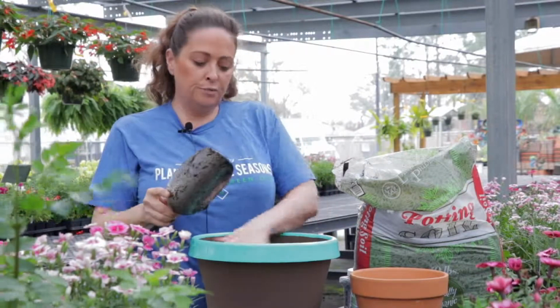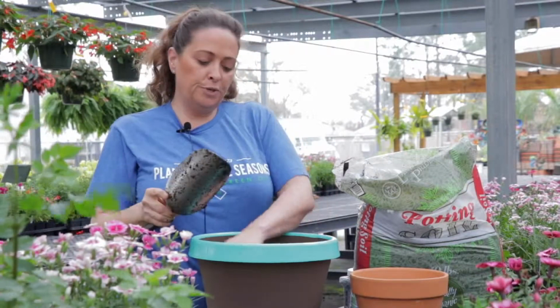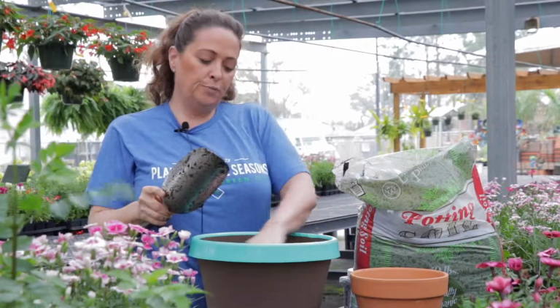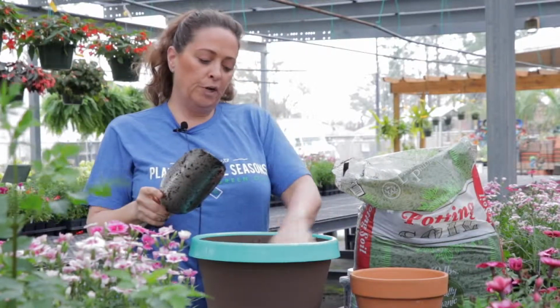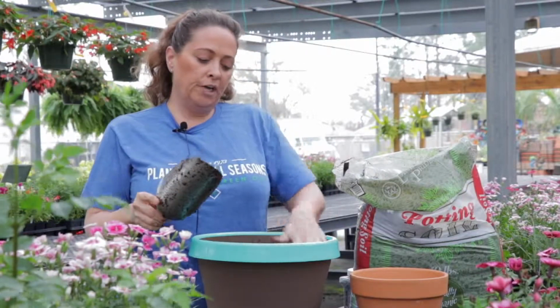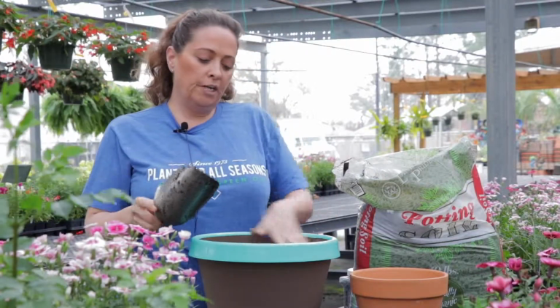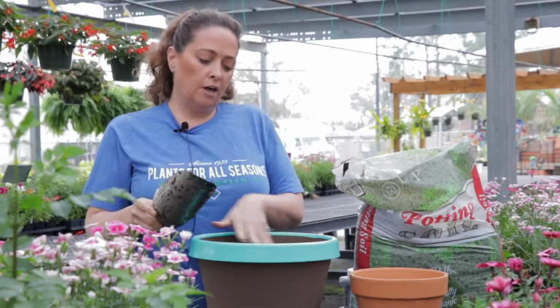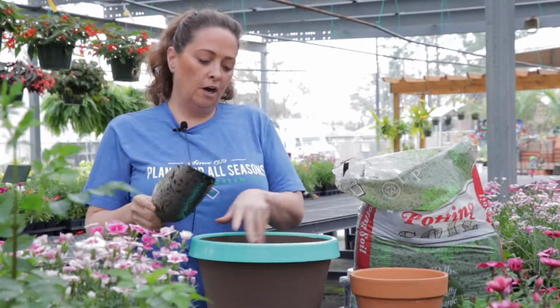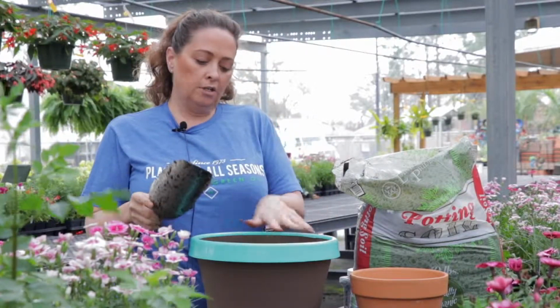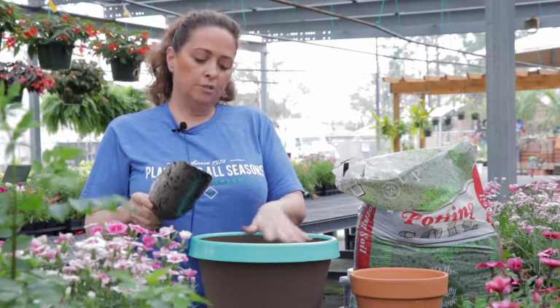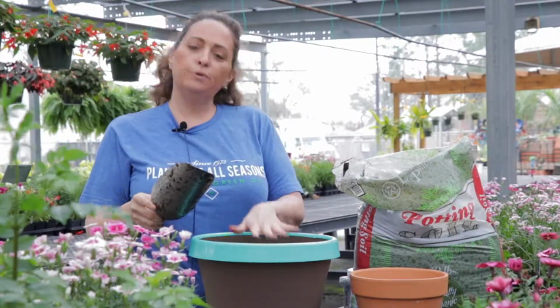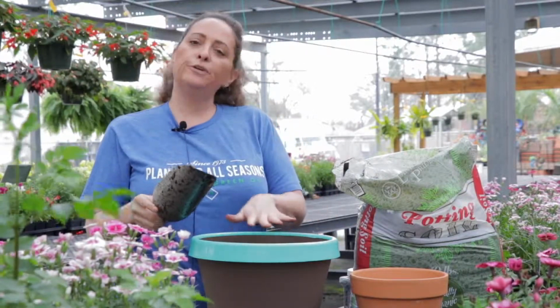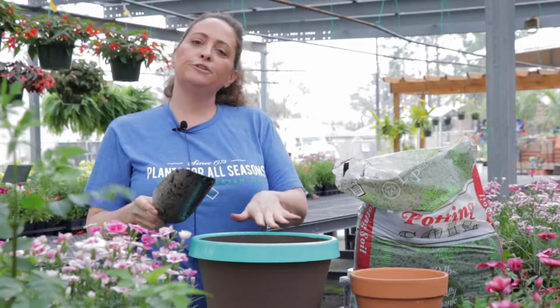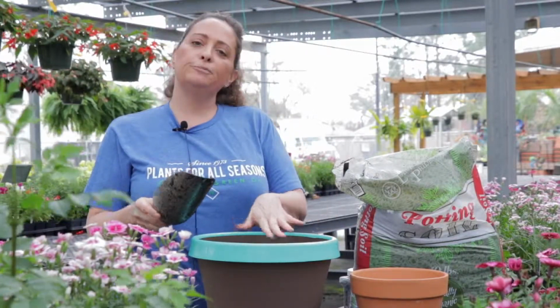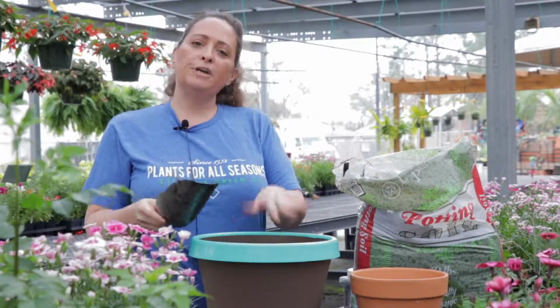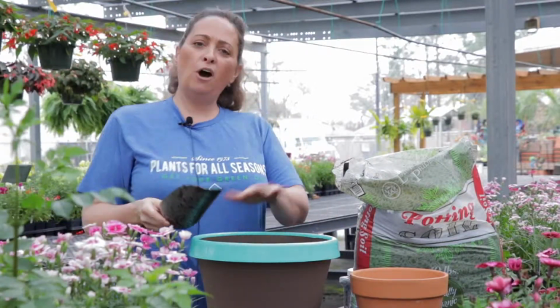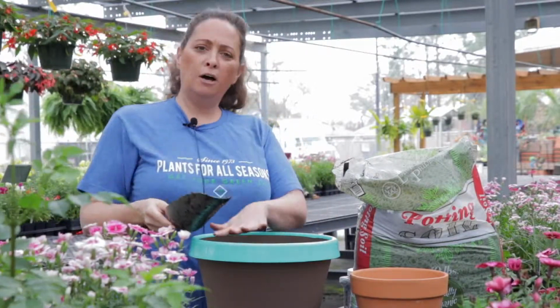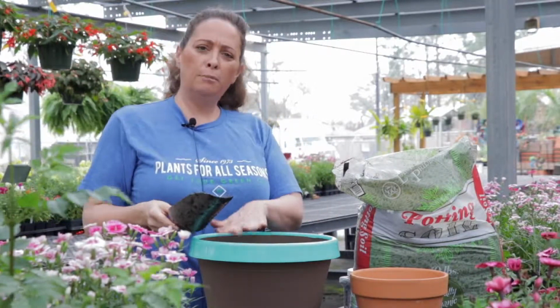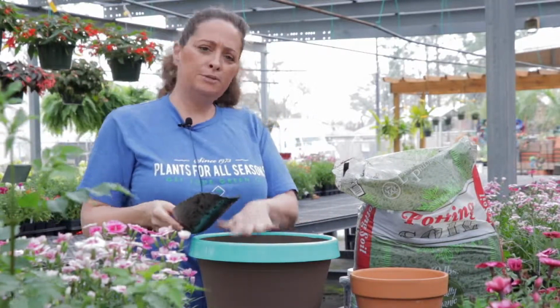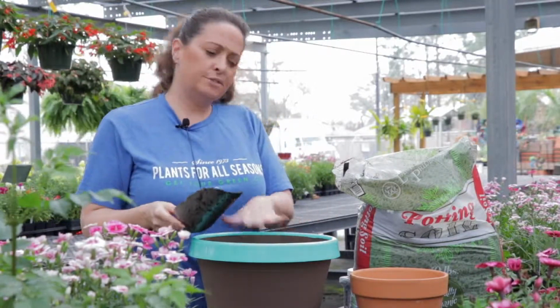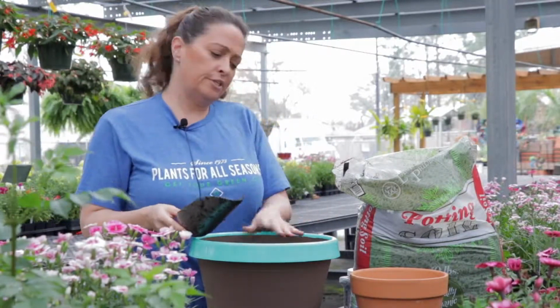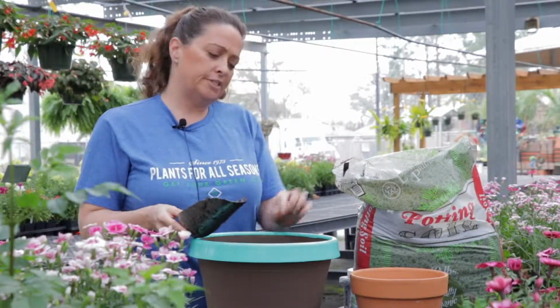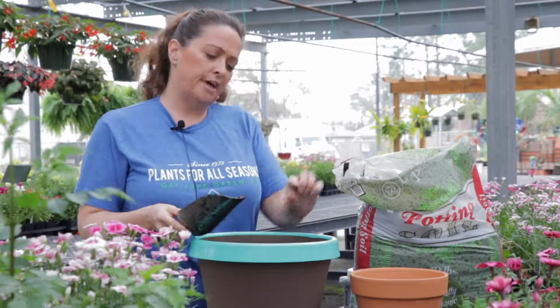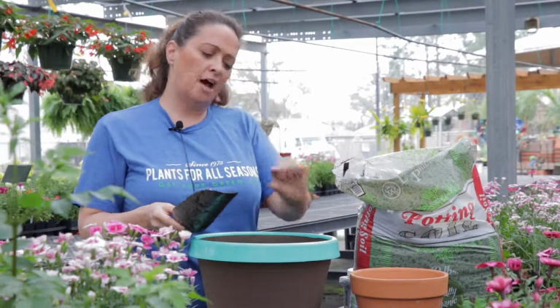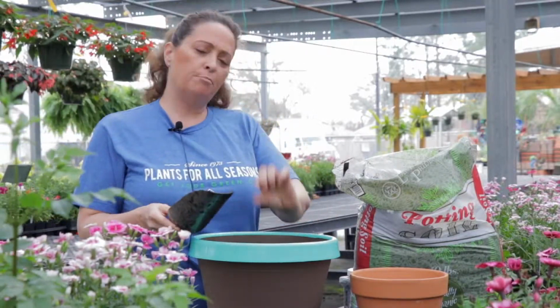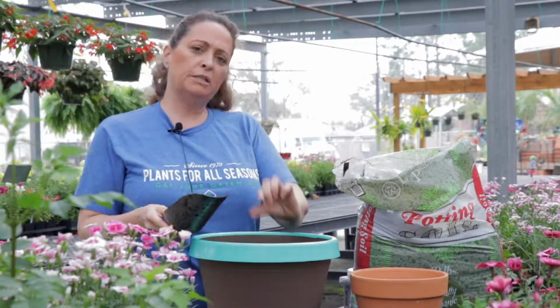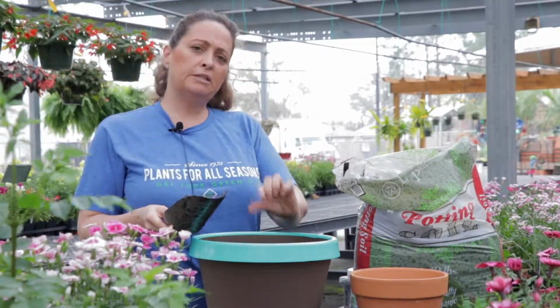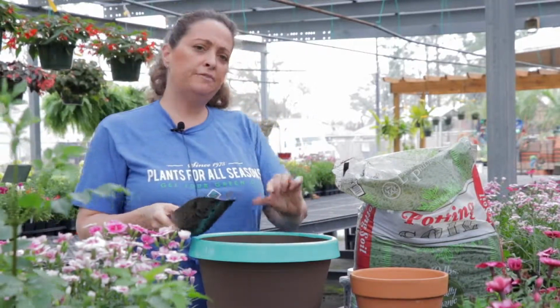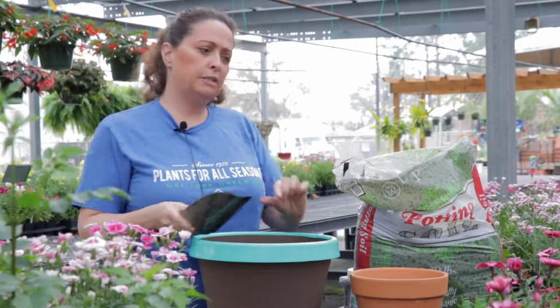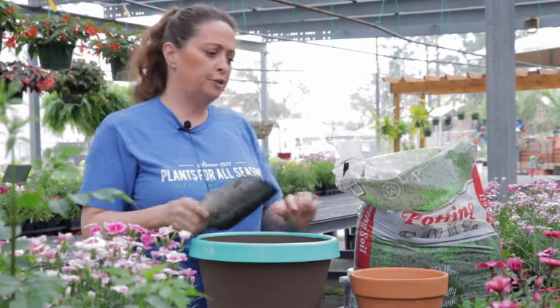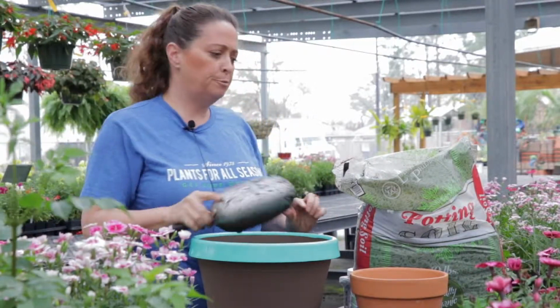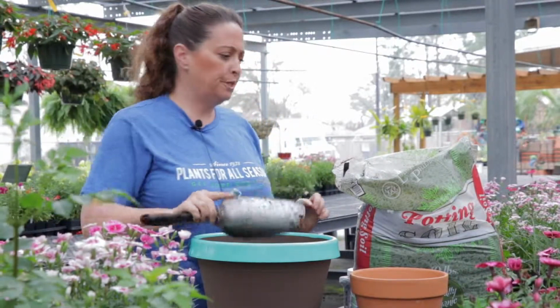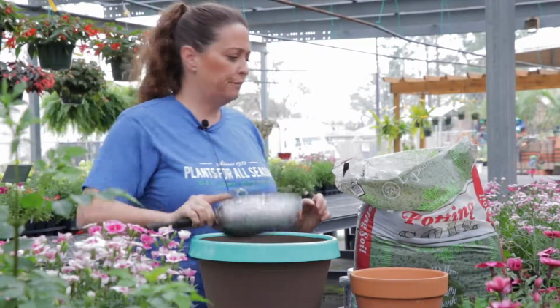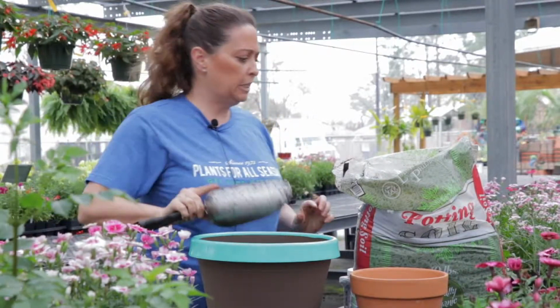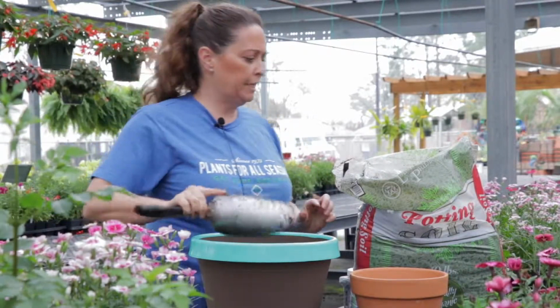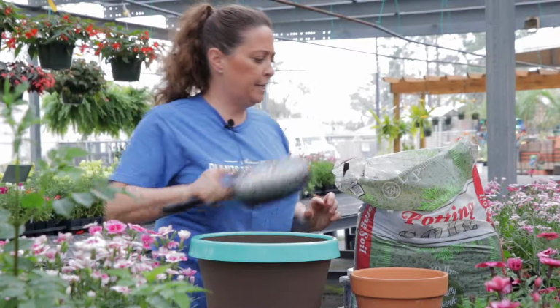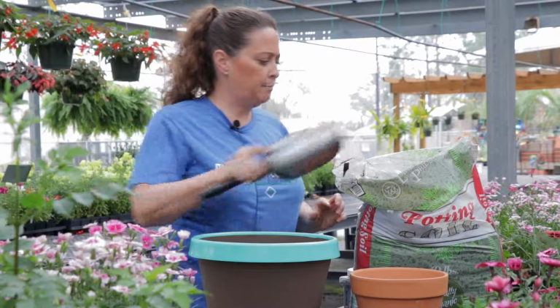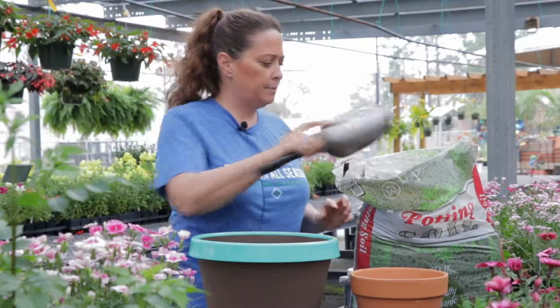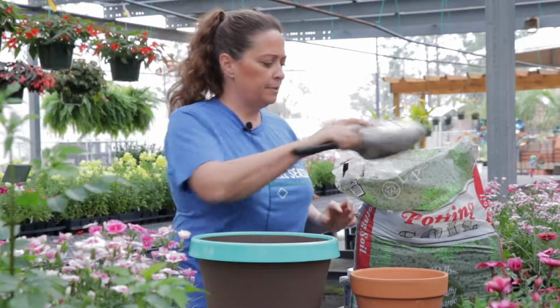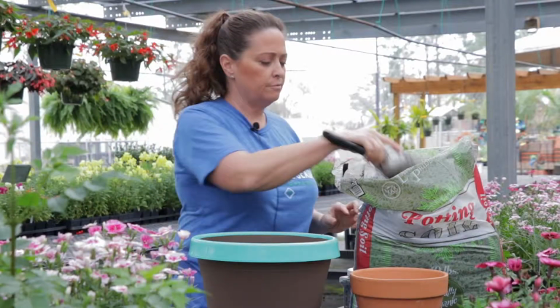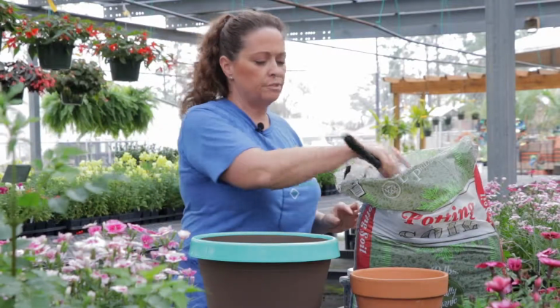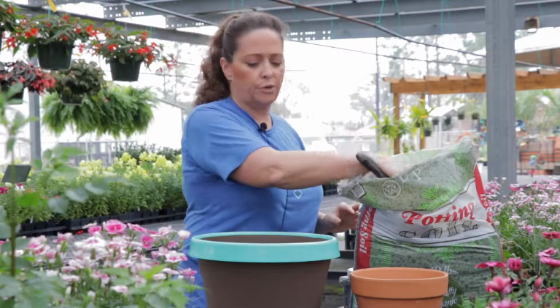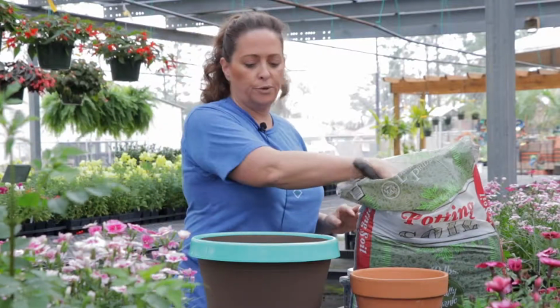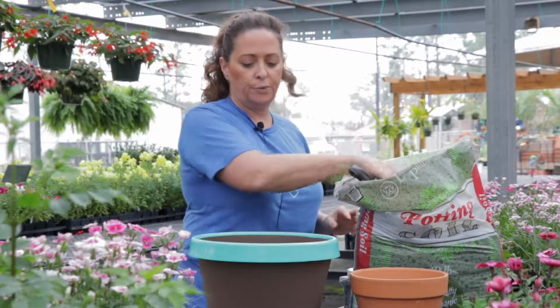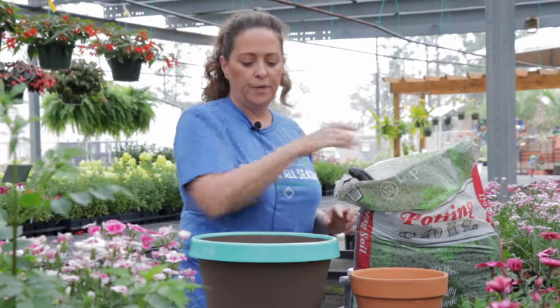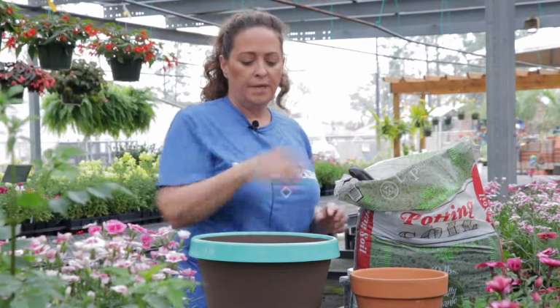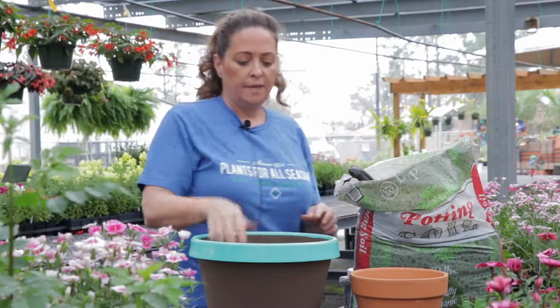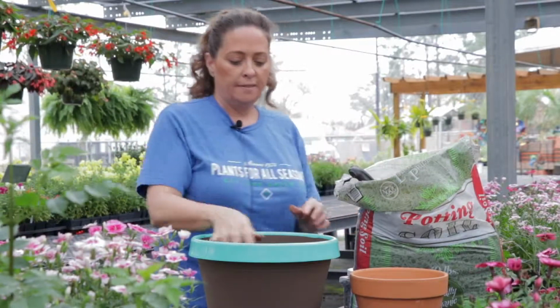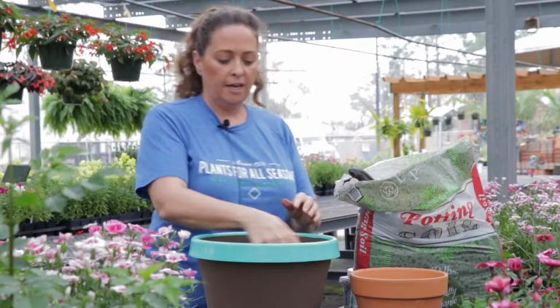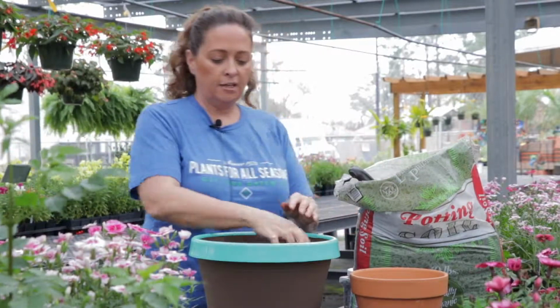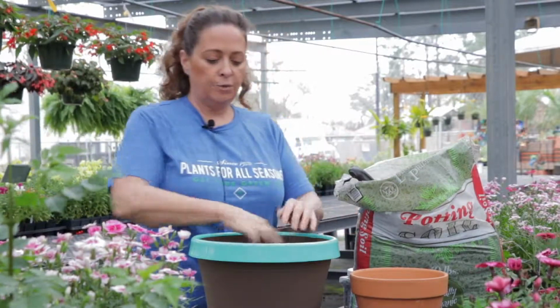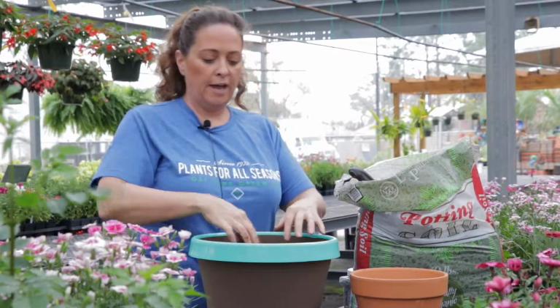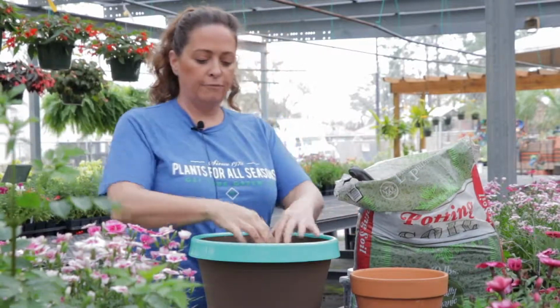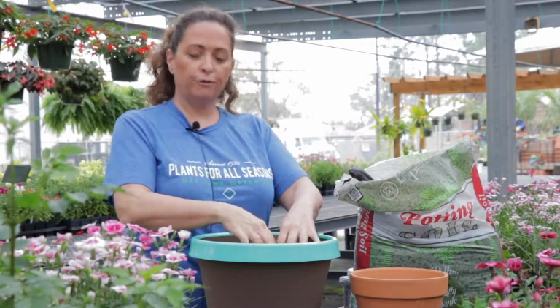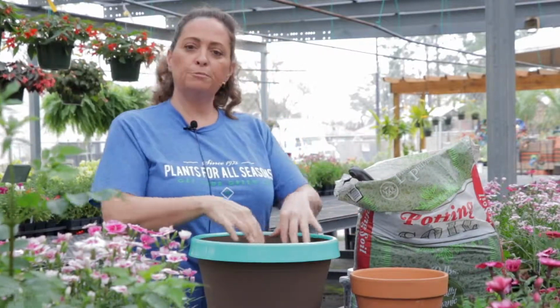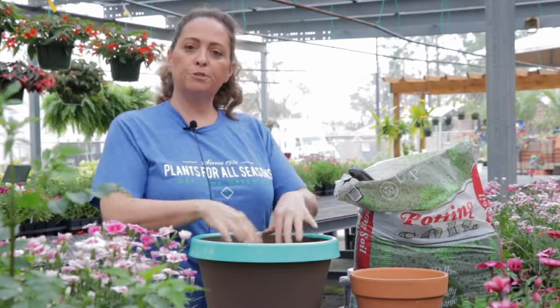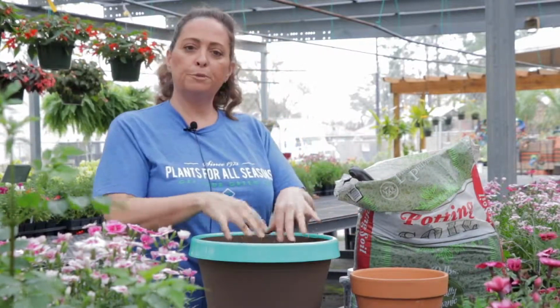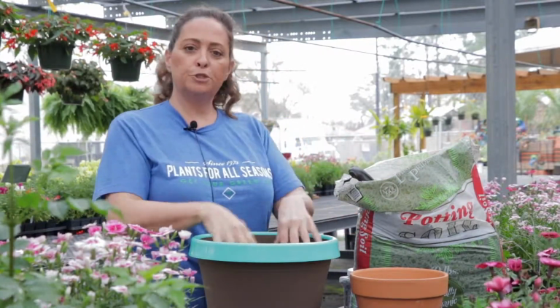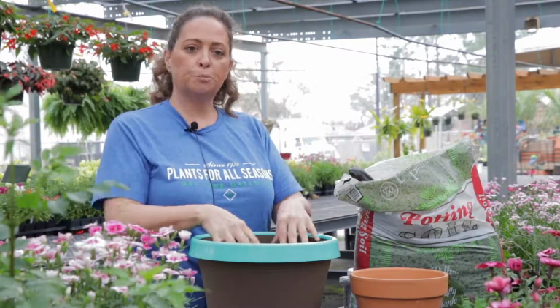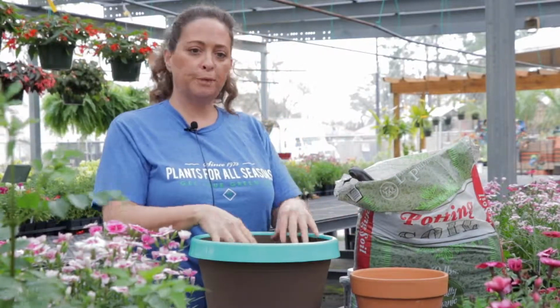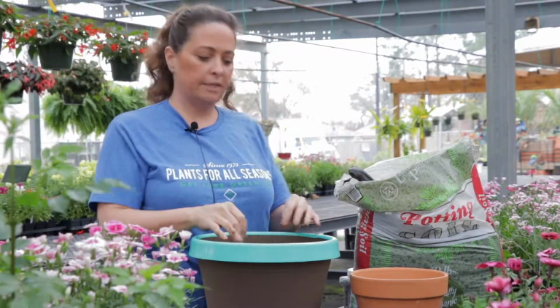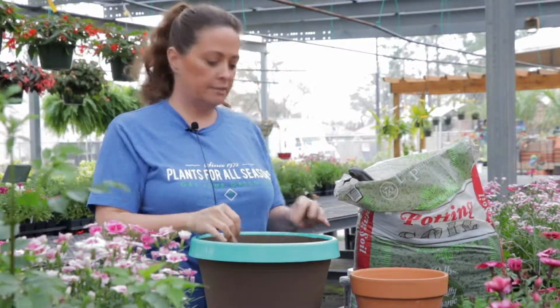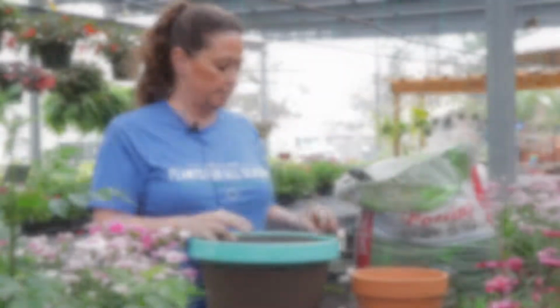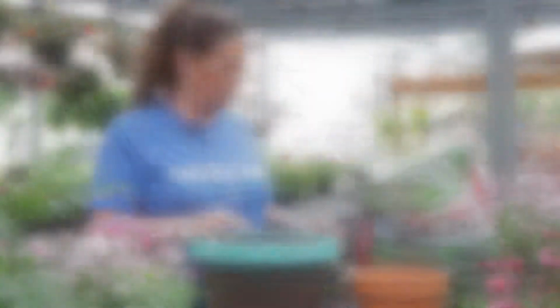We want our soil to be almost to the top, but leave a little bit of a lip so that you have room to put your plants in.